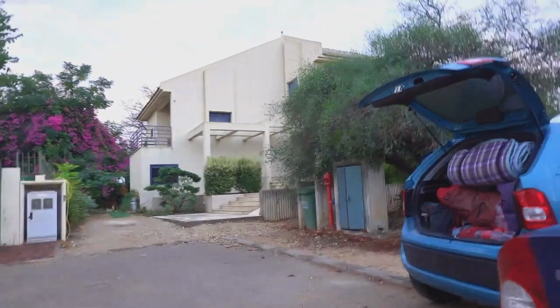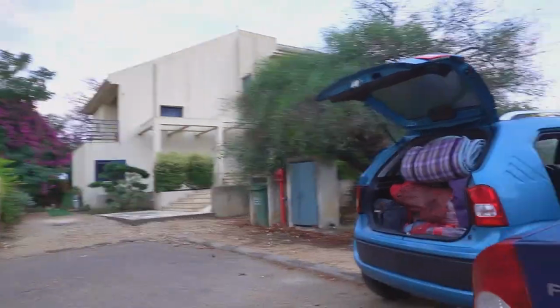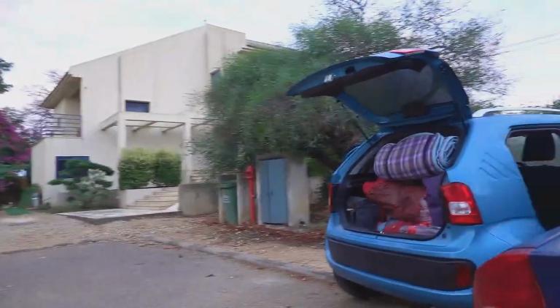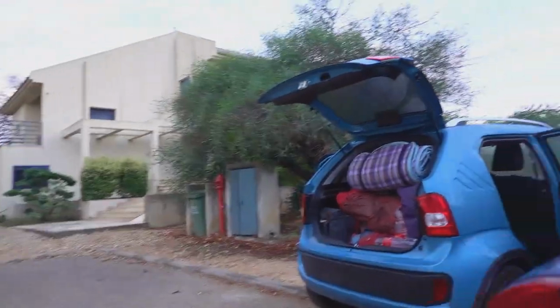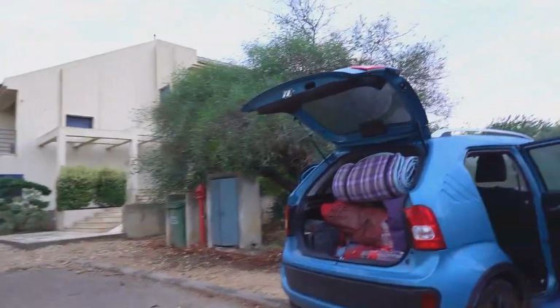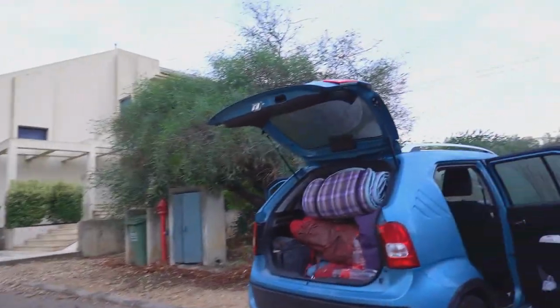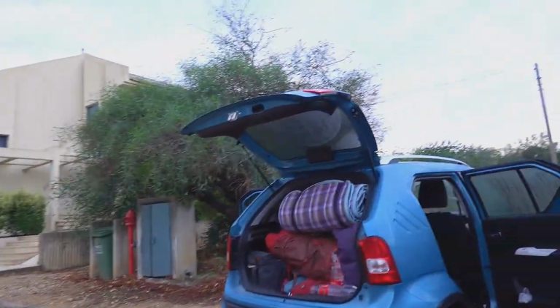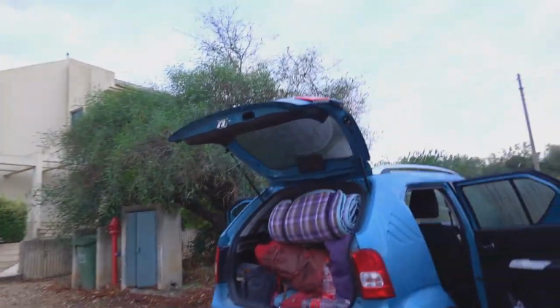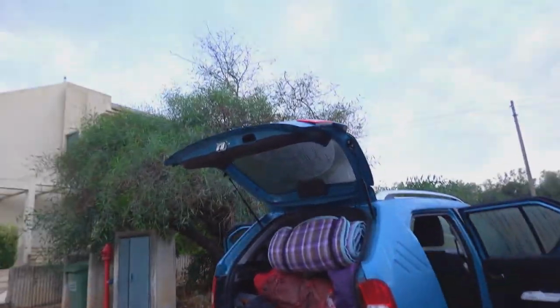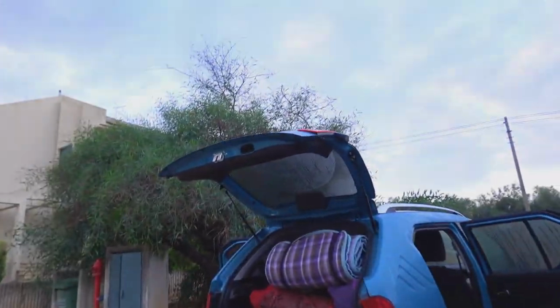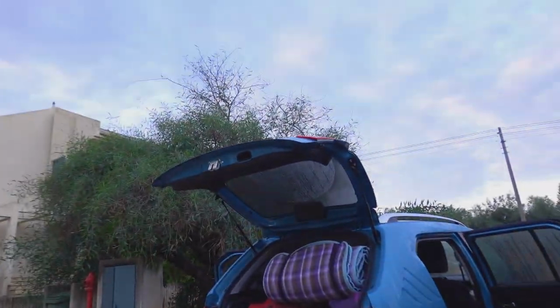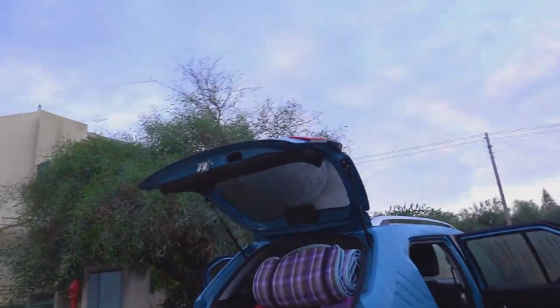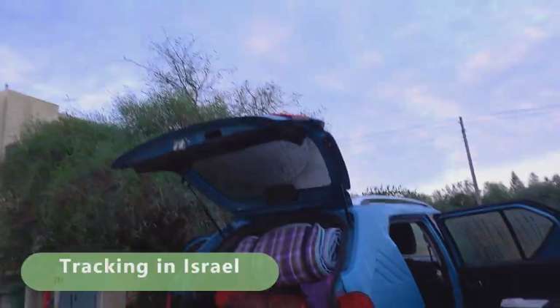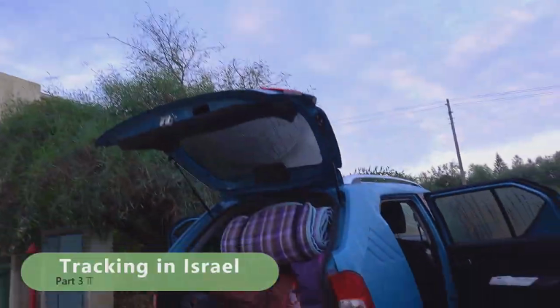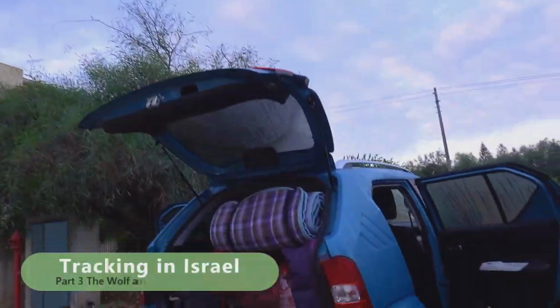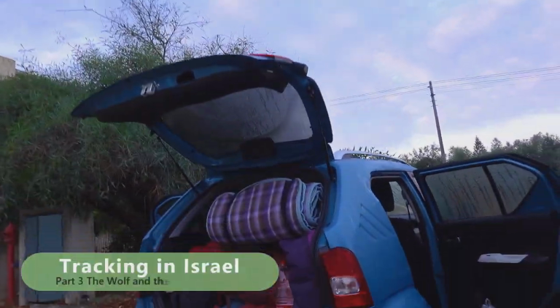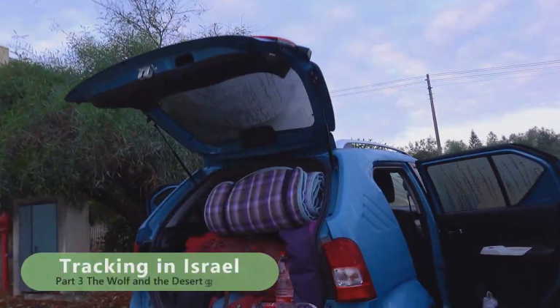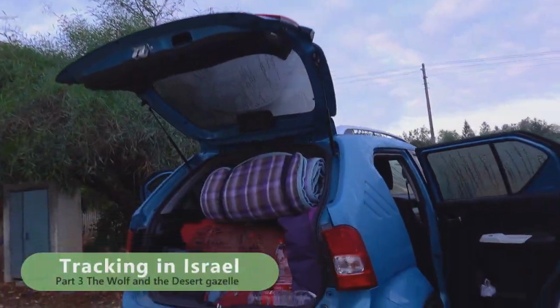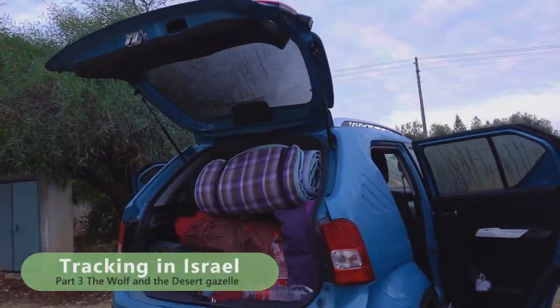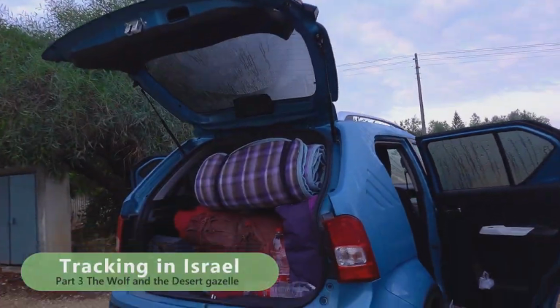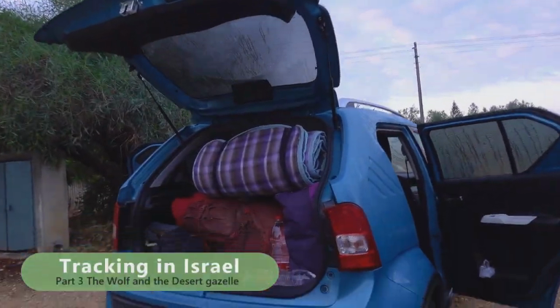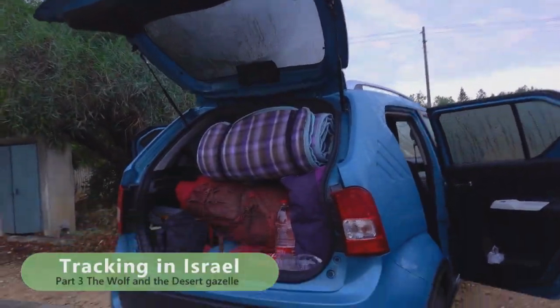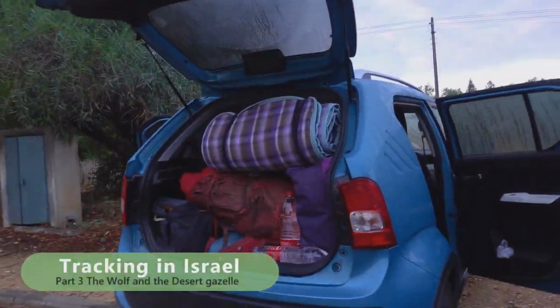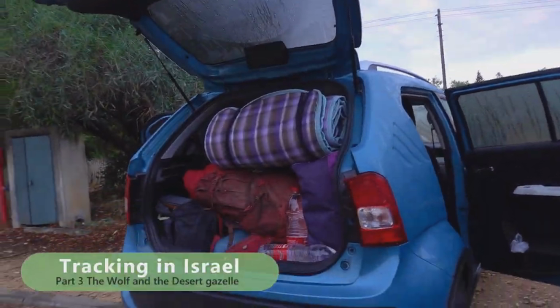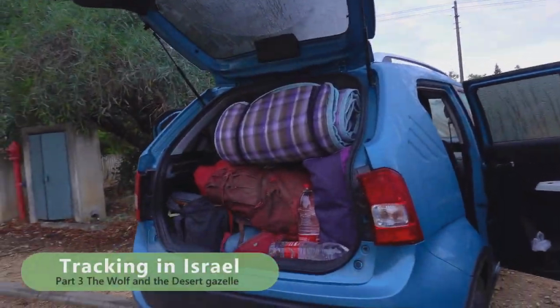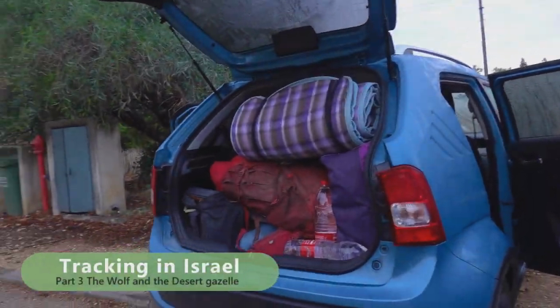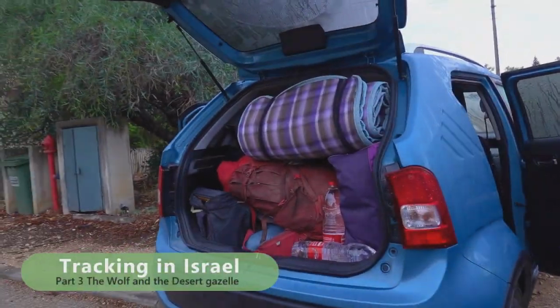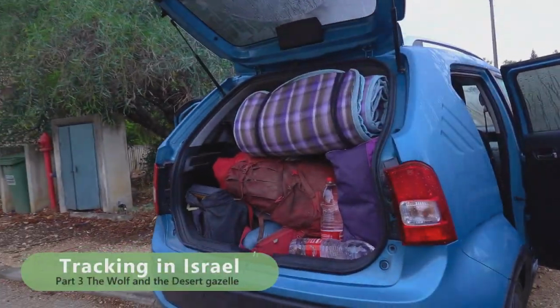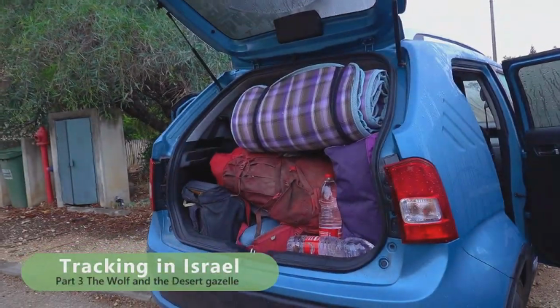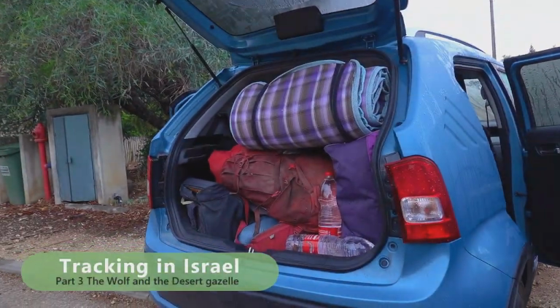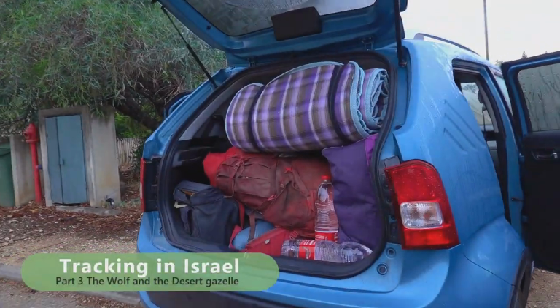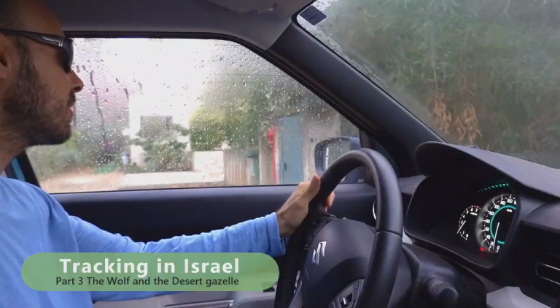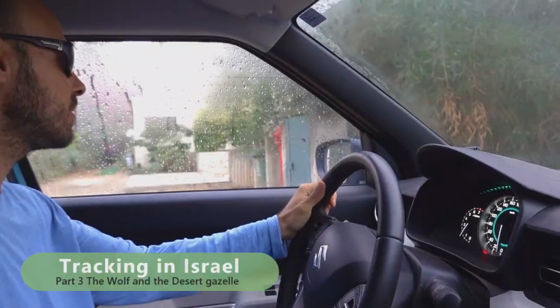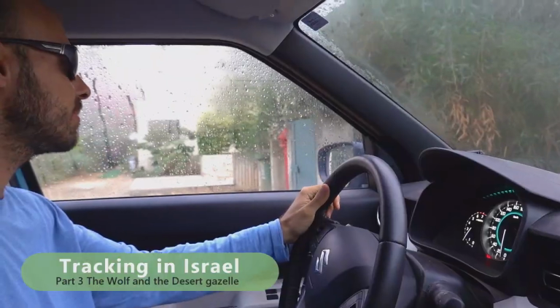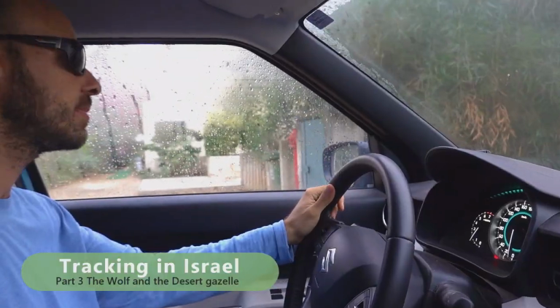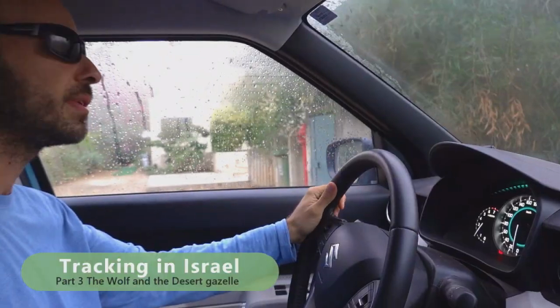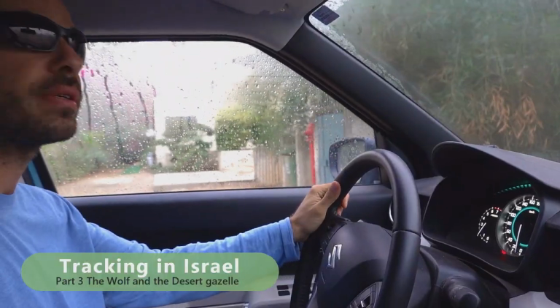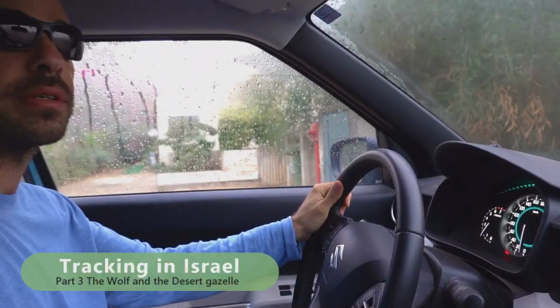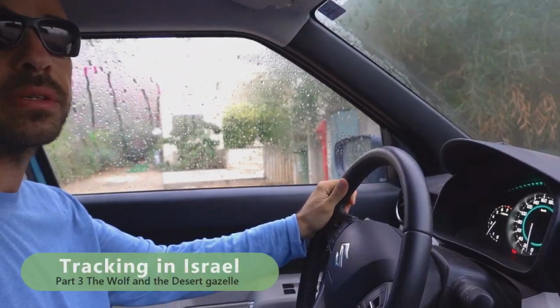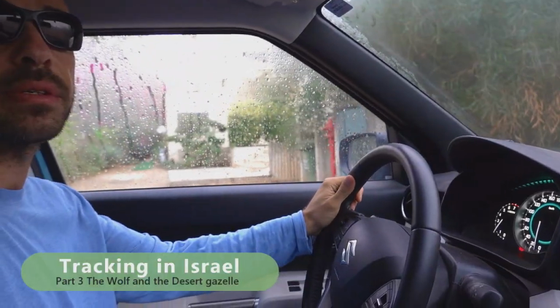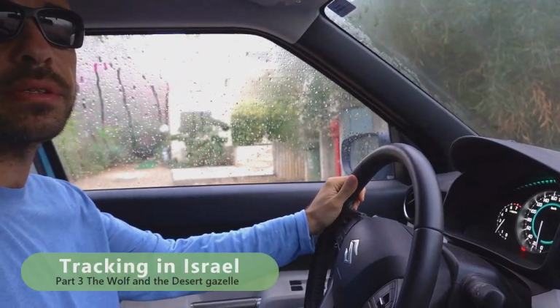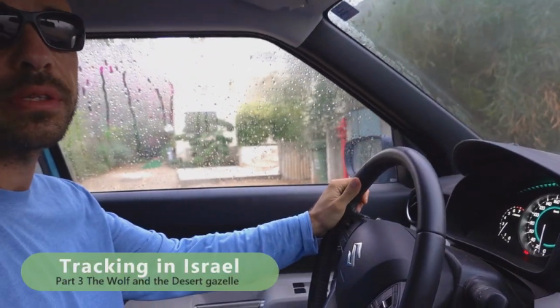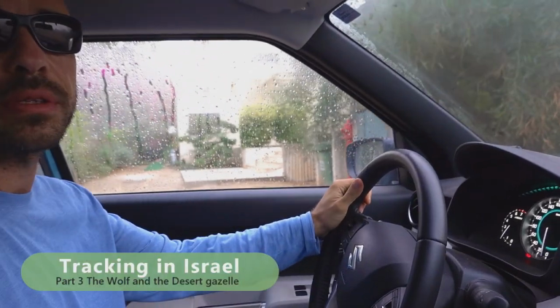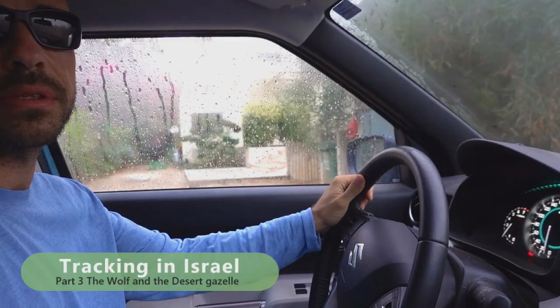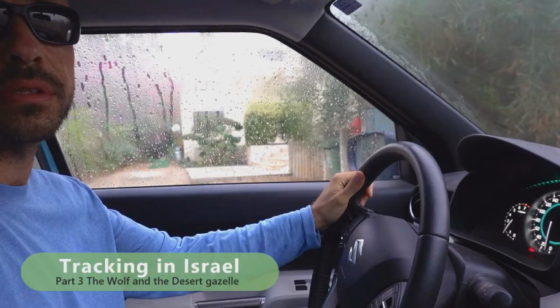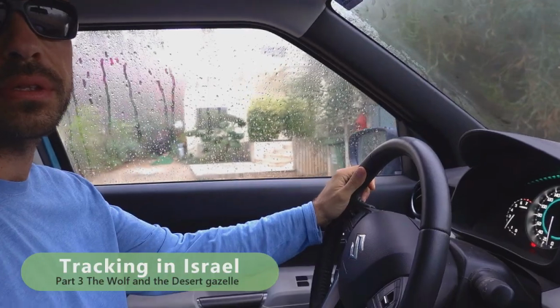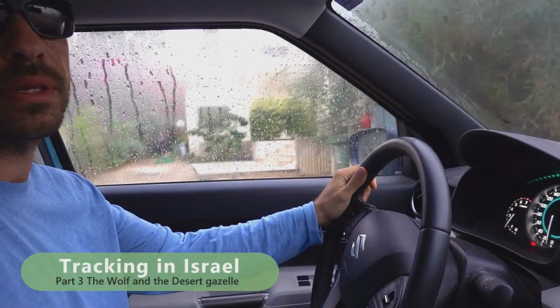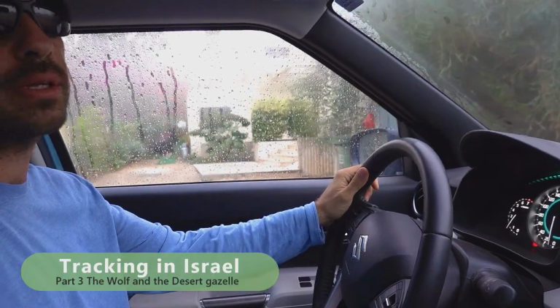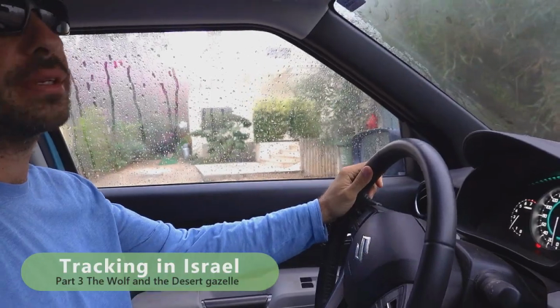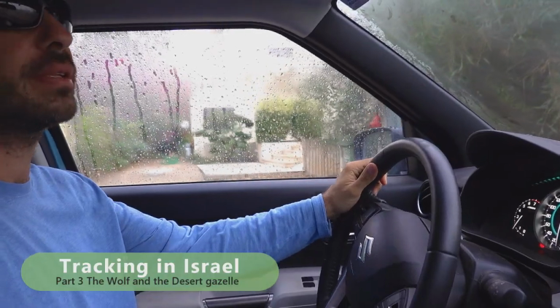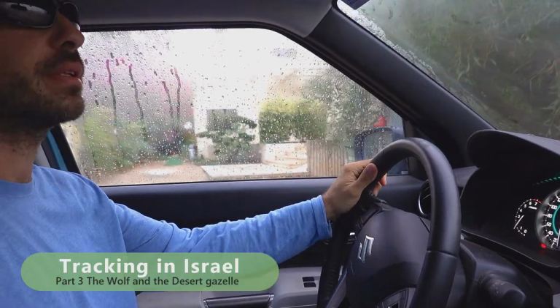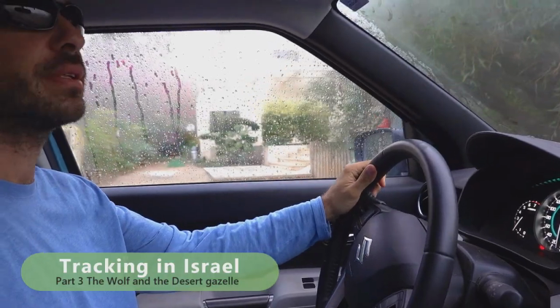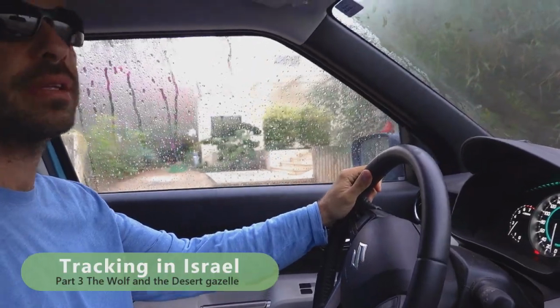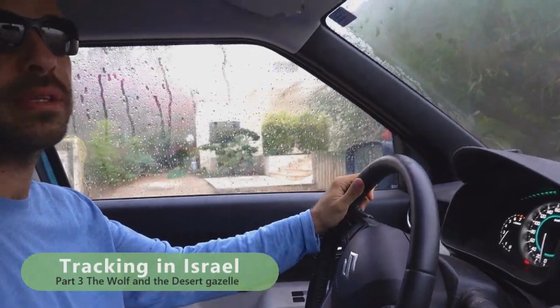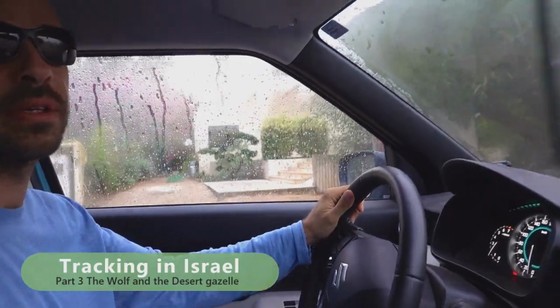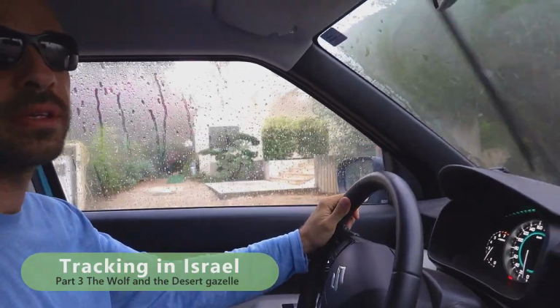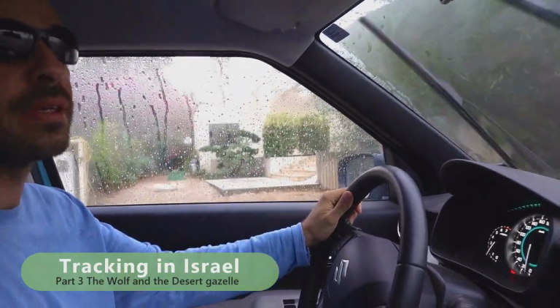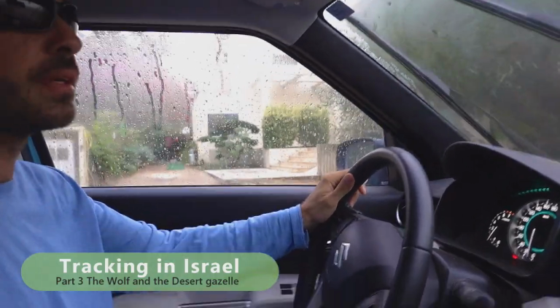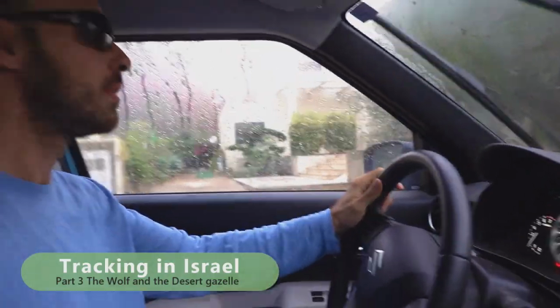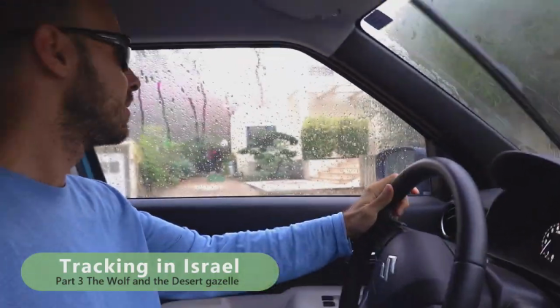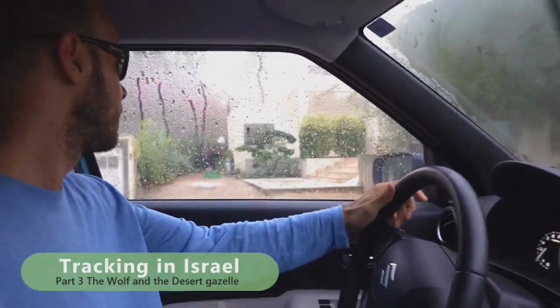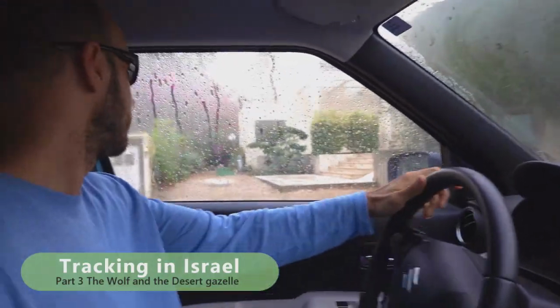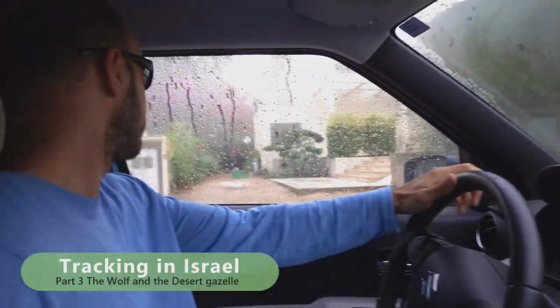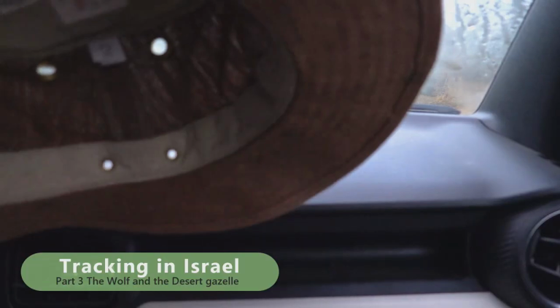My name is Tom Dekker. I'm a track and sign instructor at Weyland Trekking, and this is the video I made of my trip to Israel.